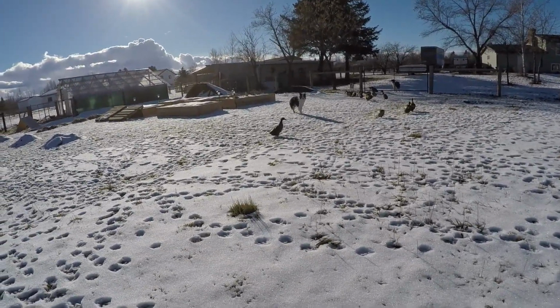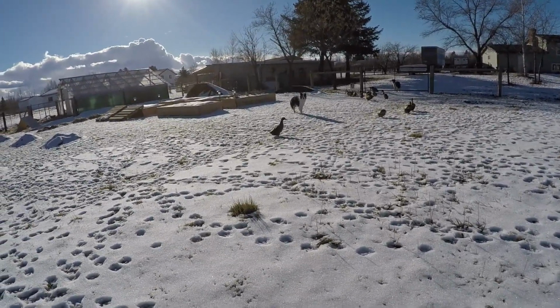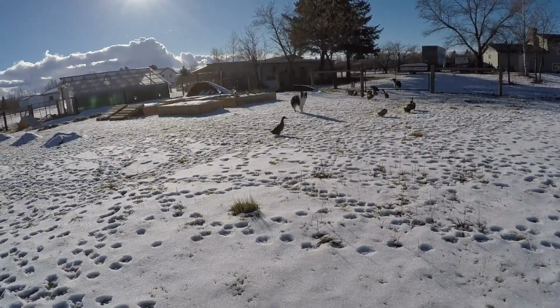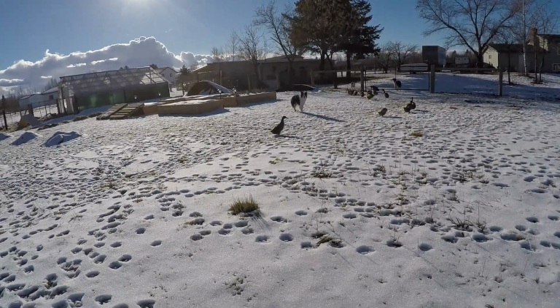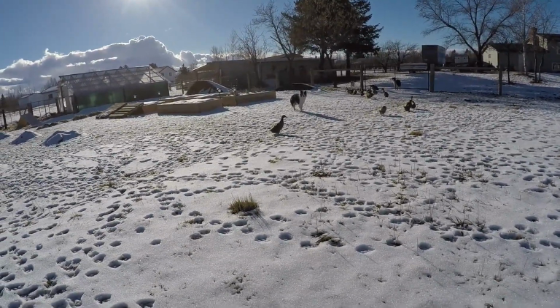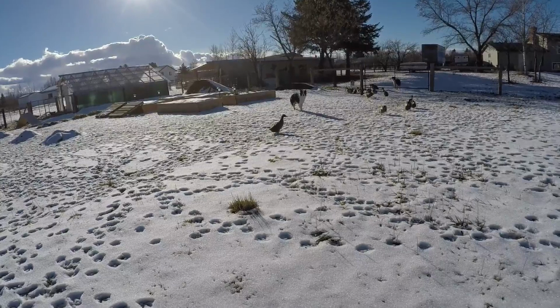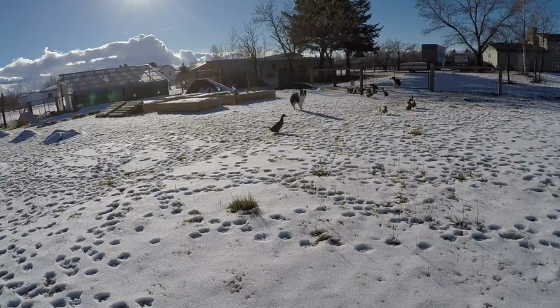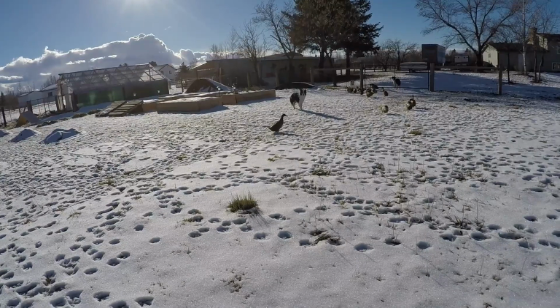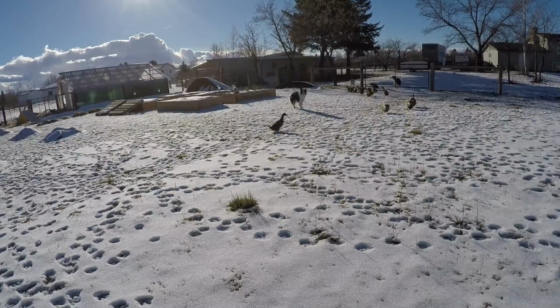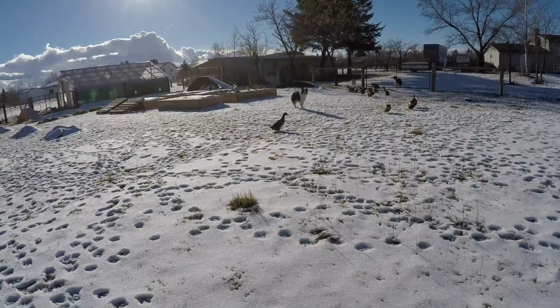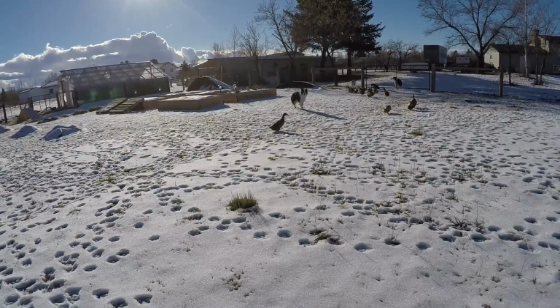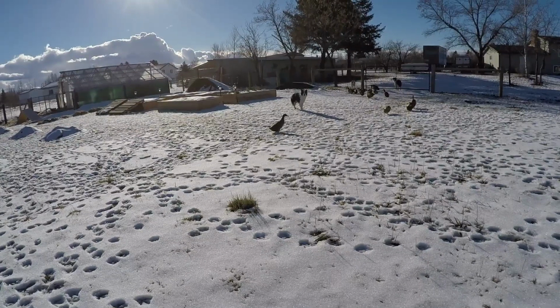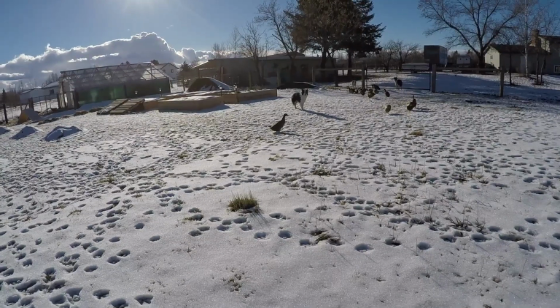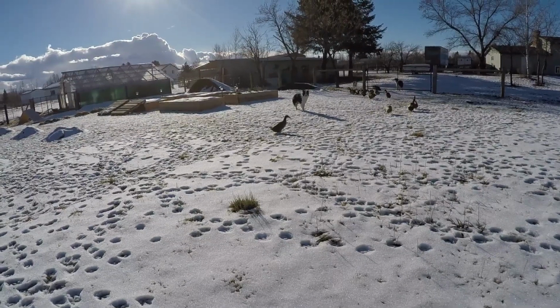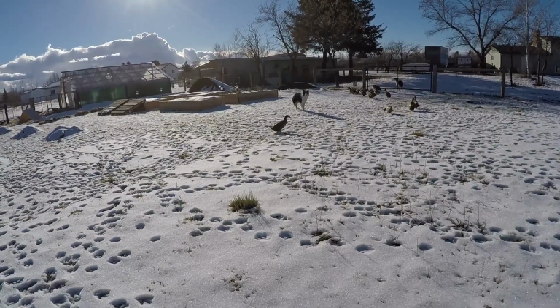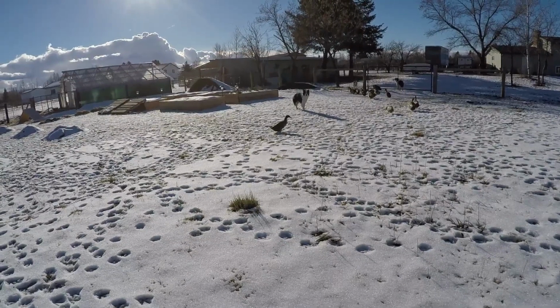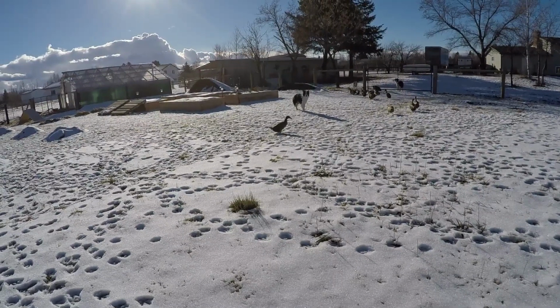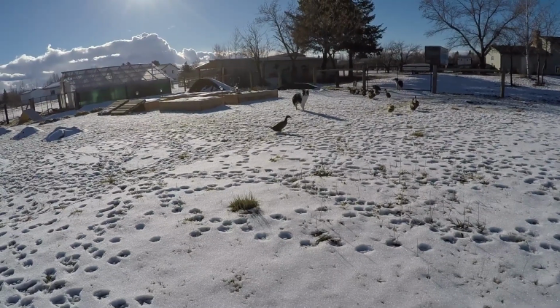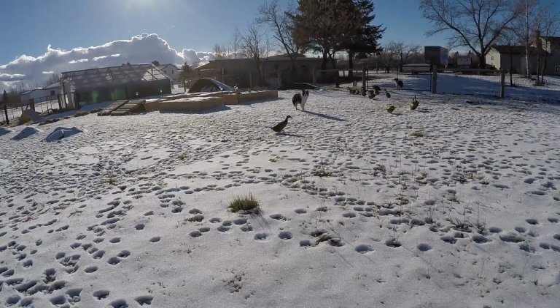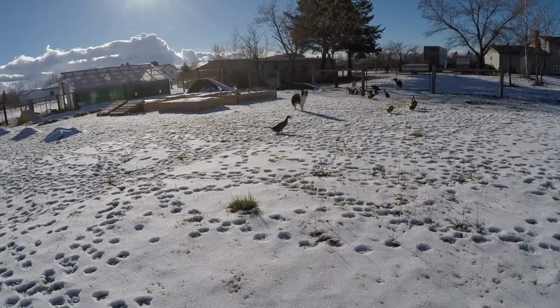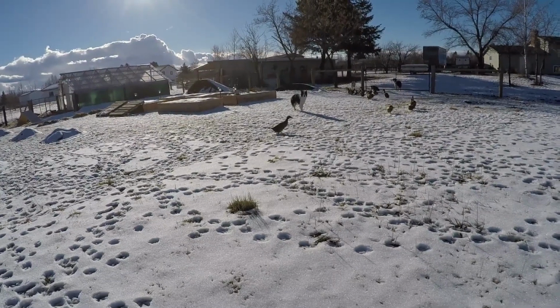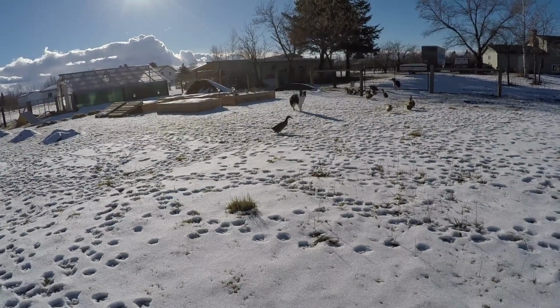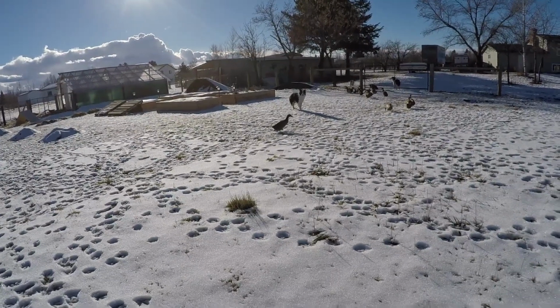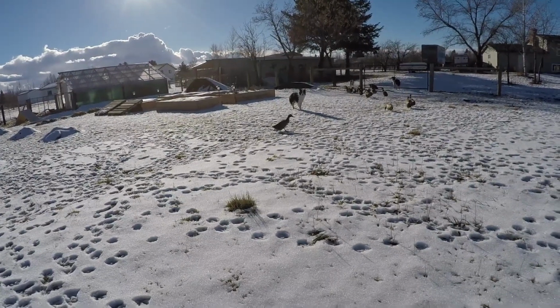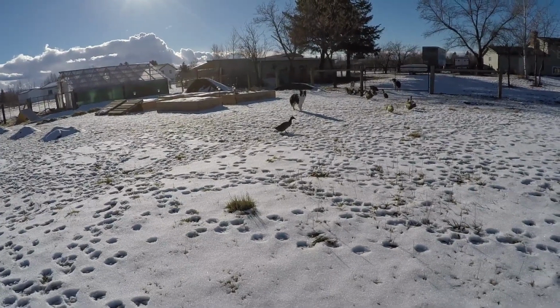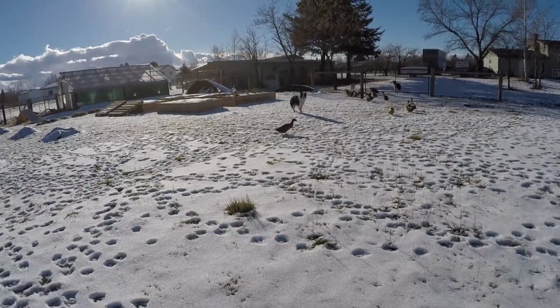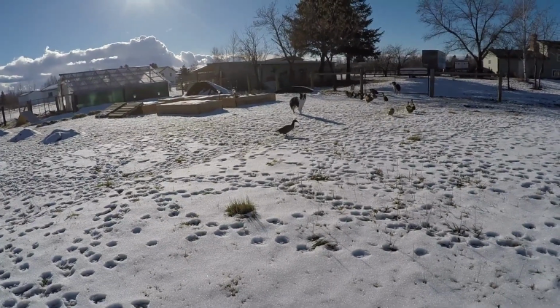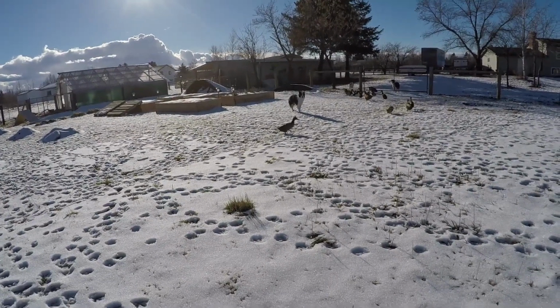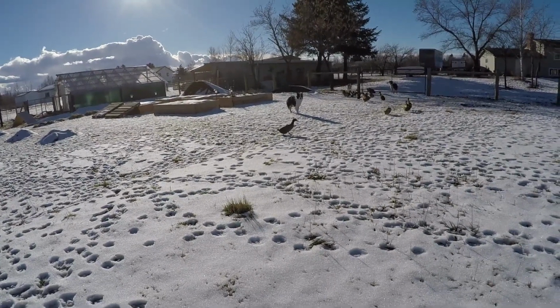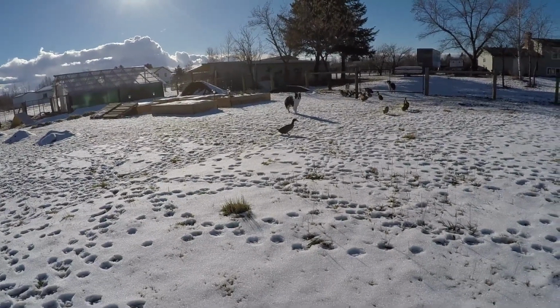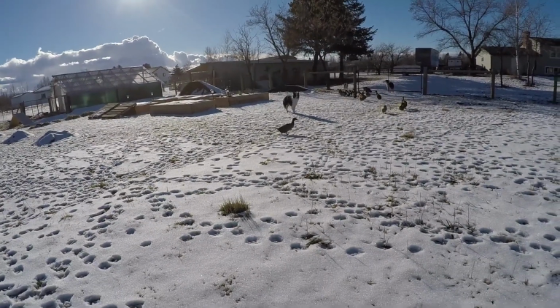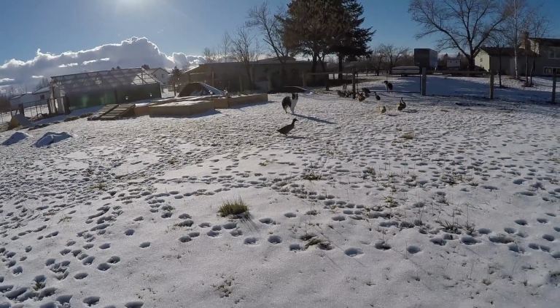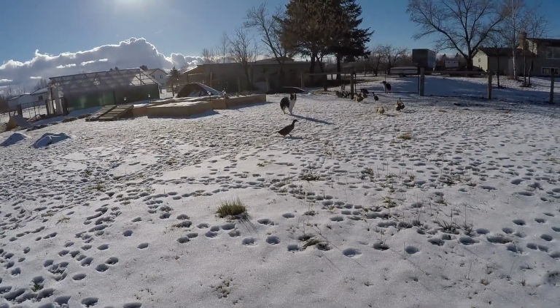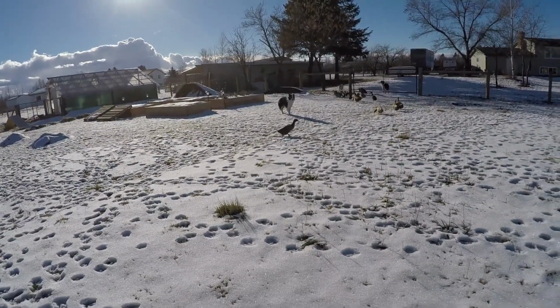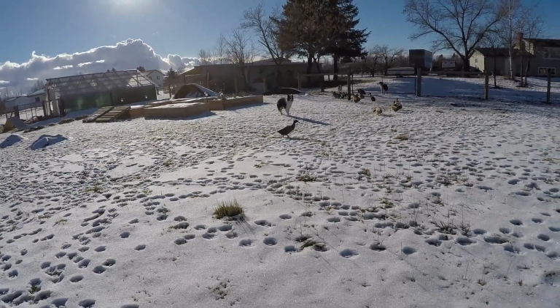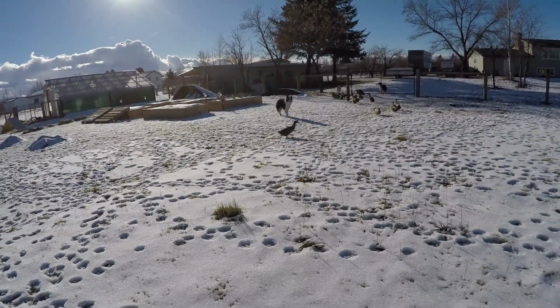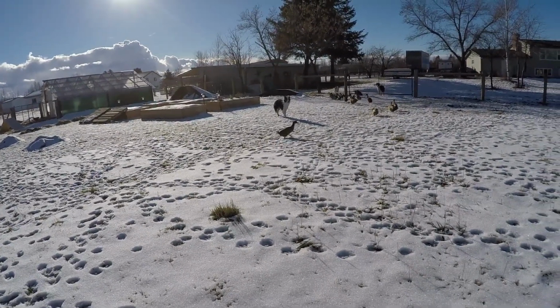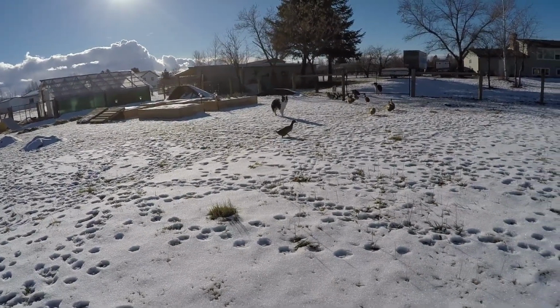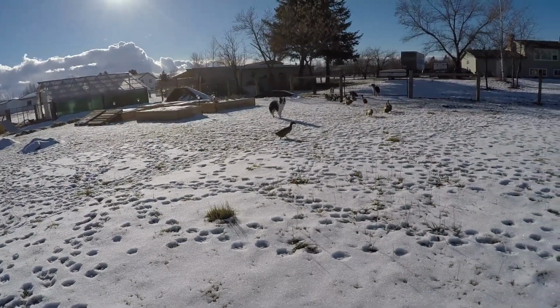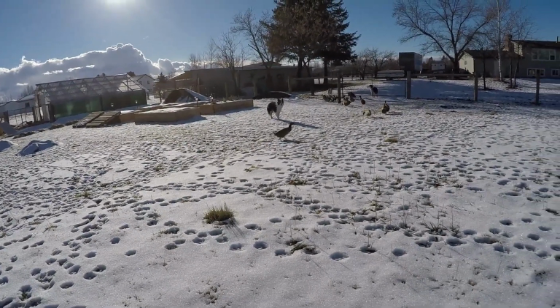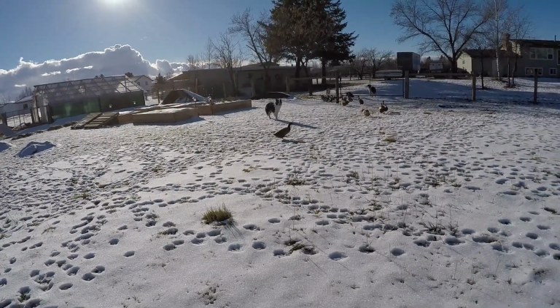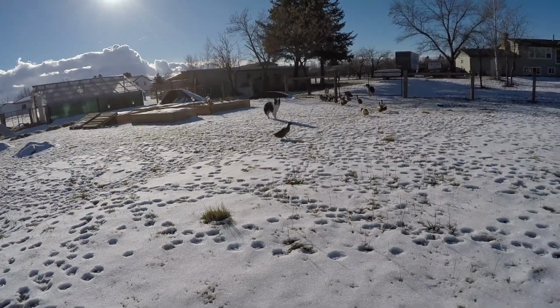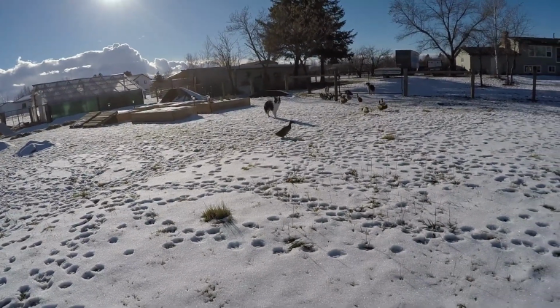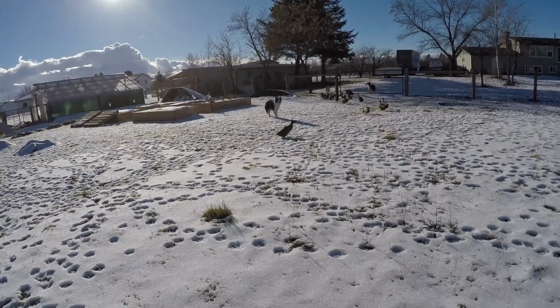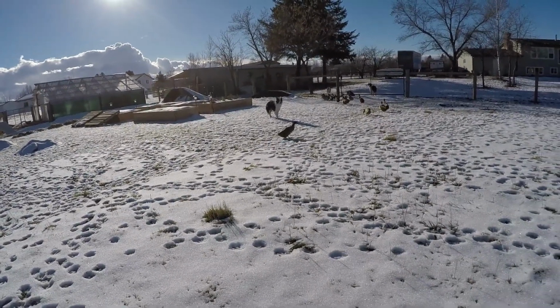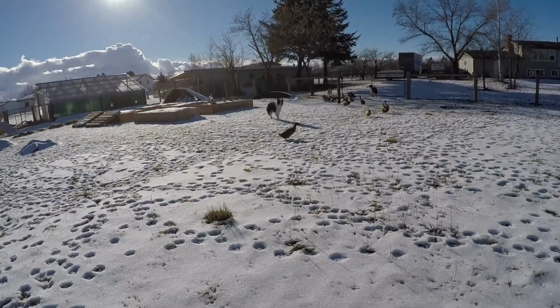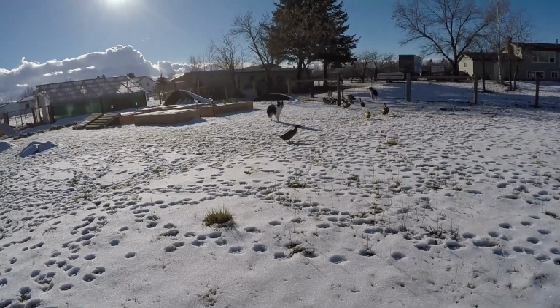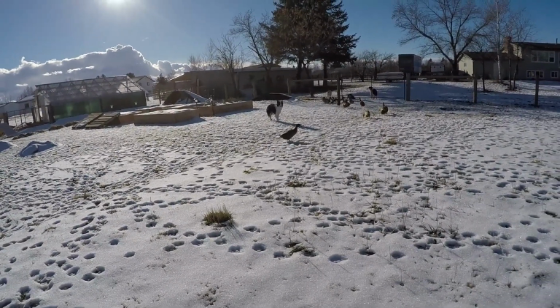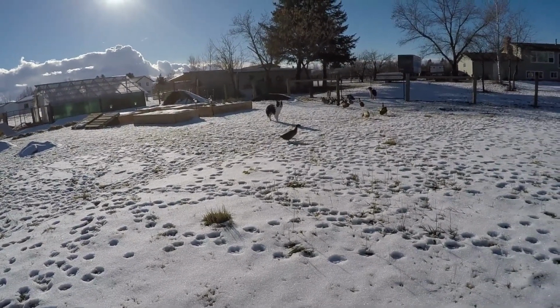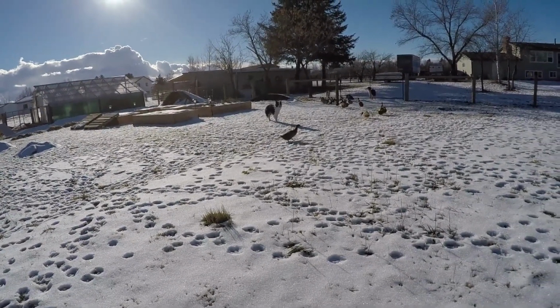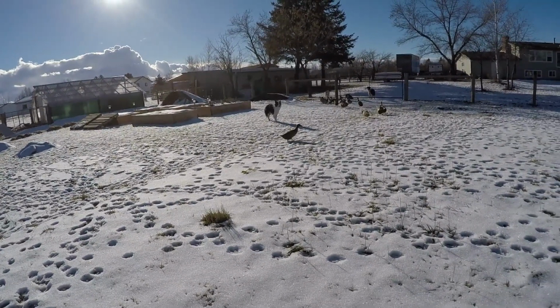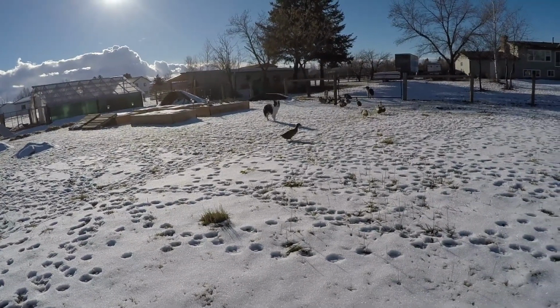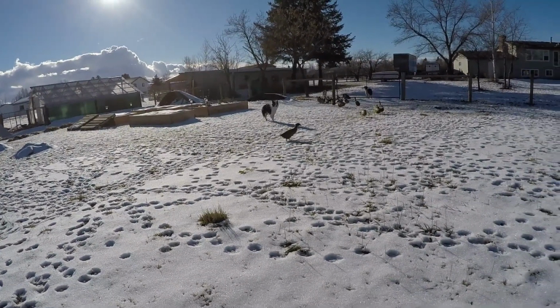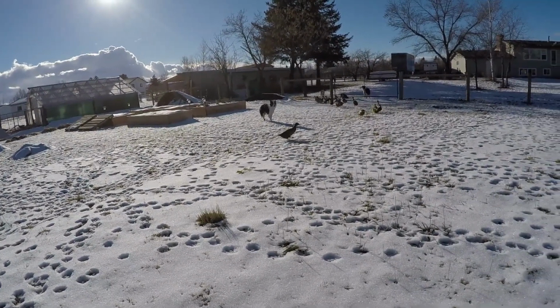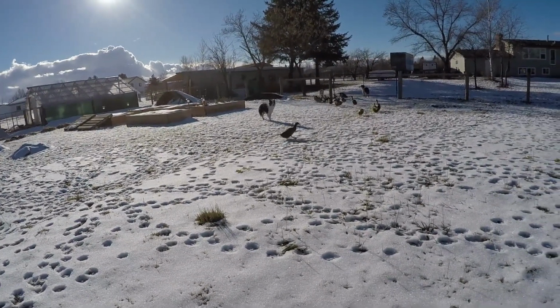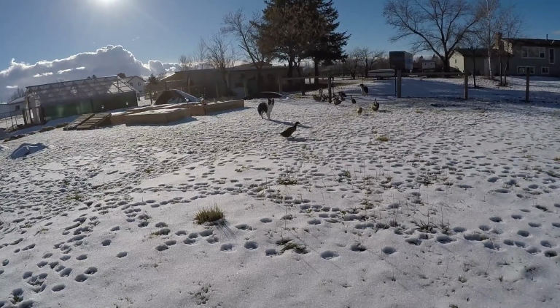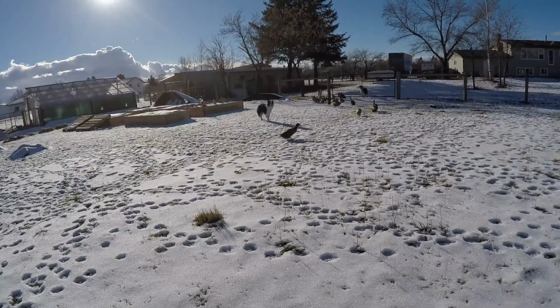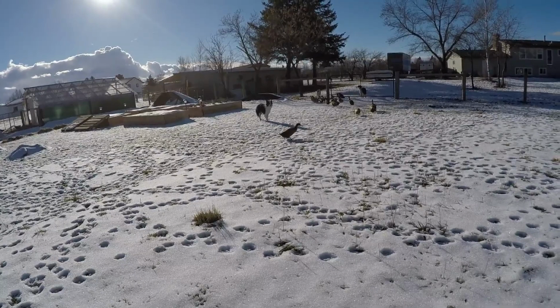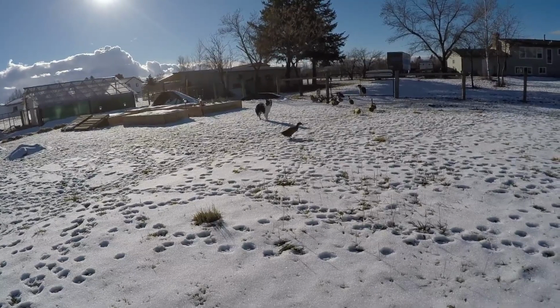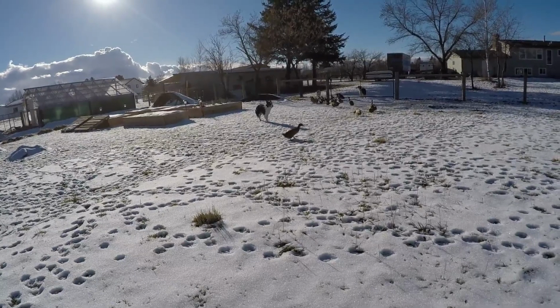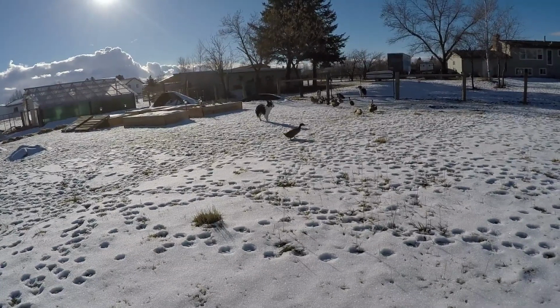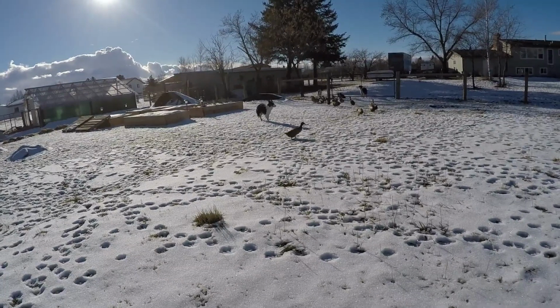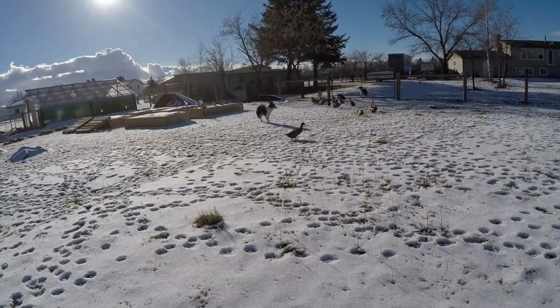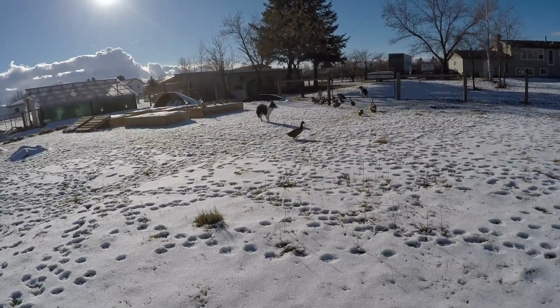And that's Bean who's hanging back right there. Bean is our smallest one, obviously because of the name.